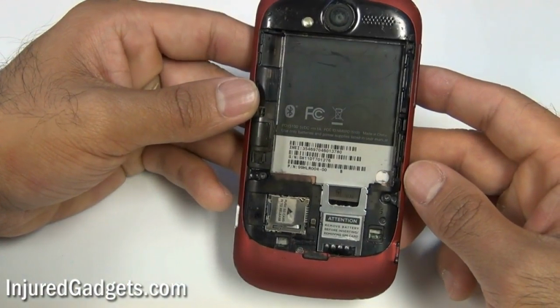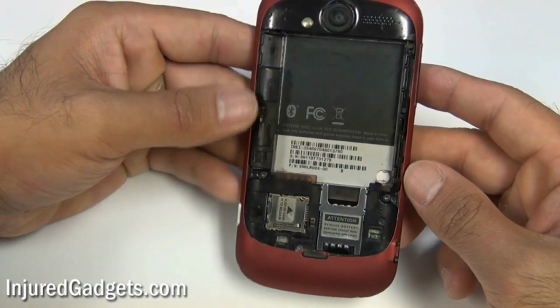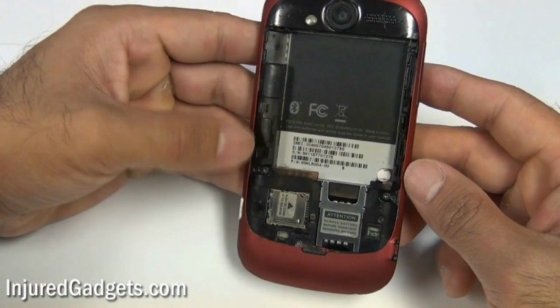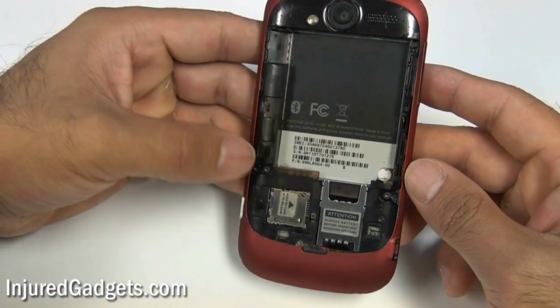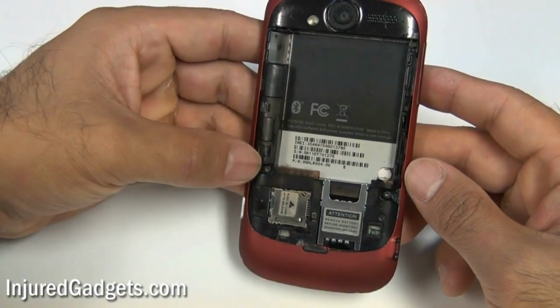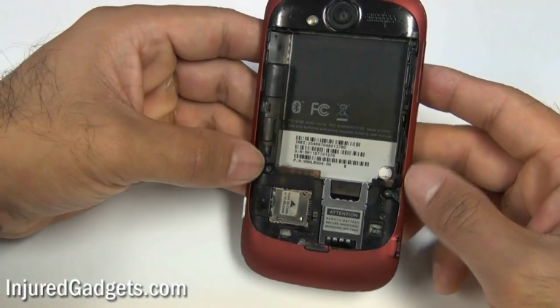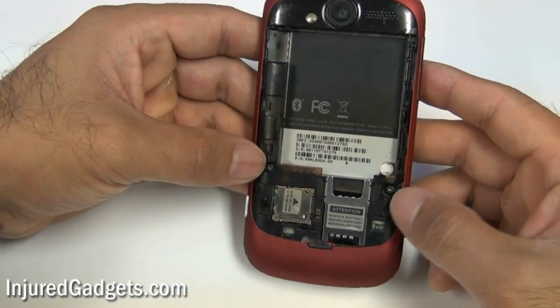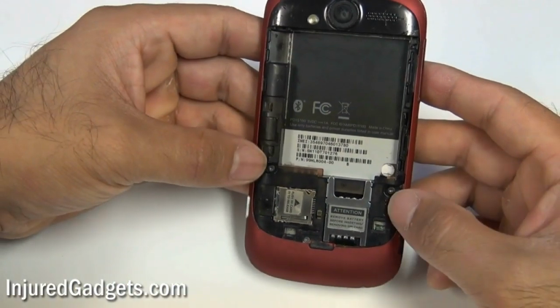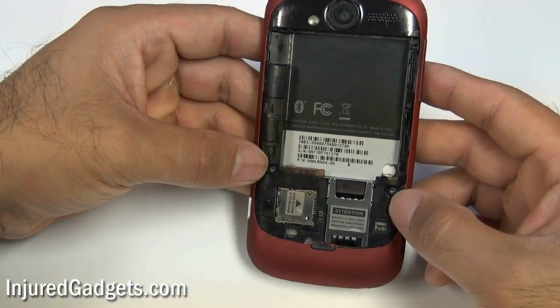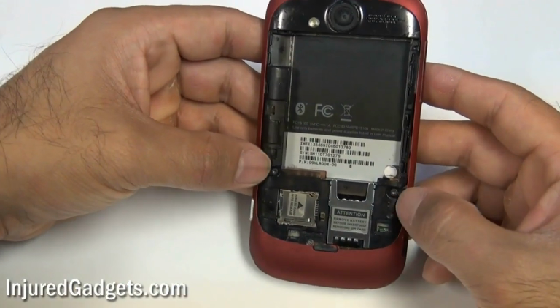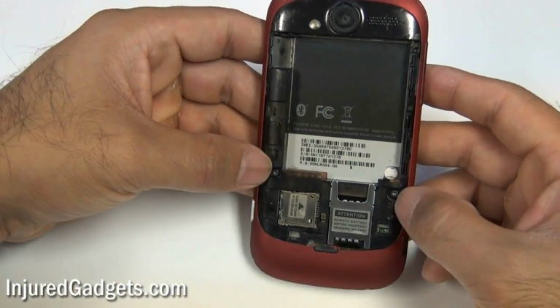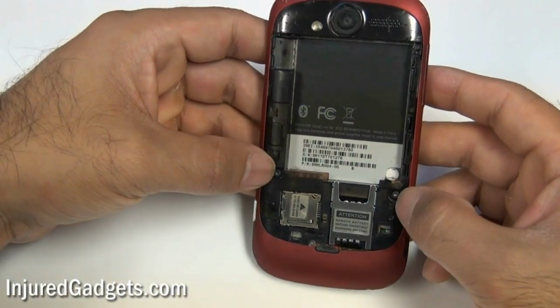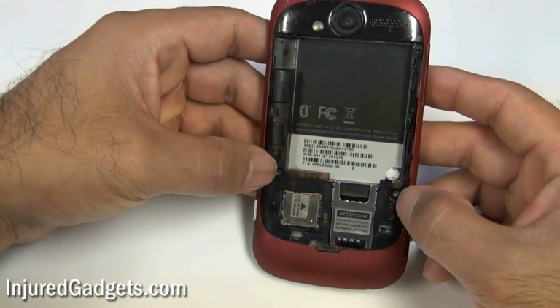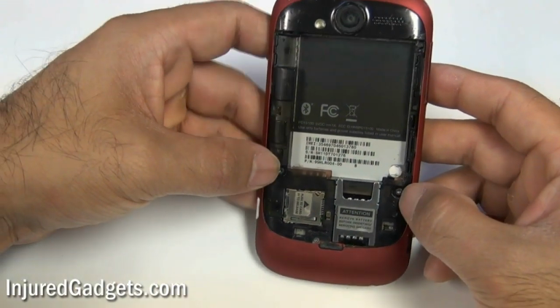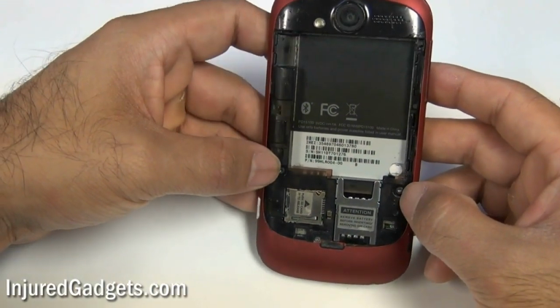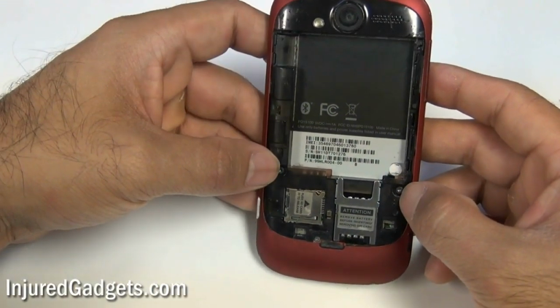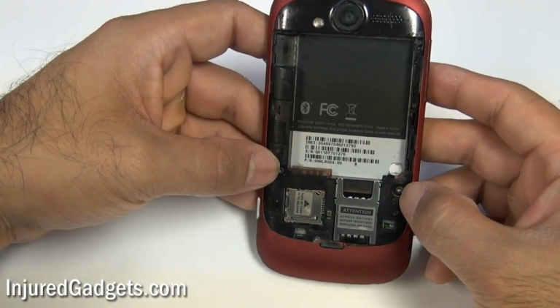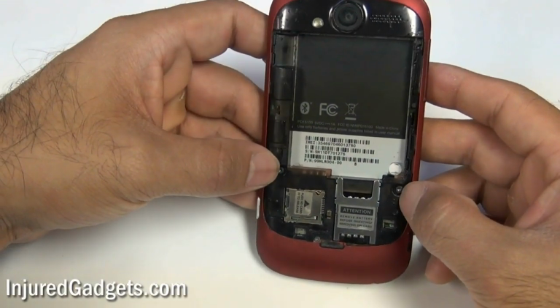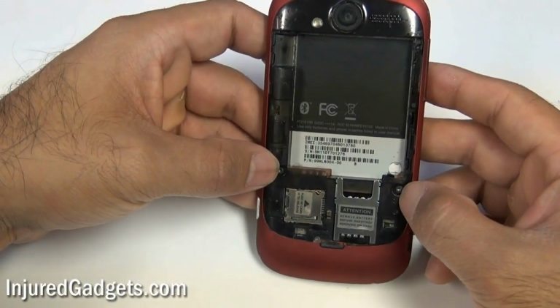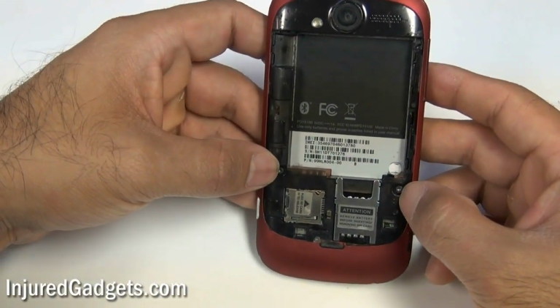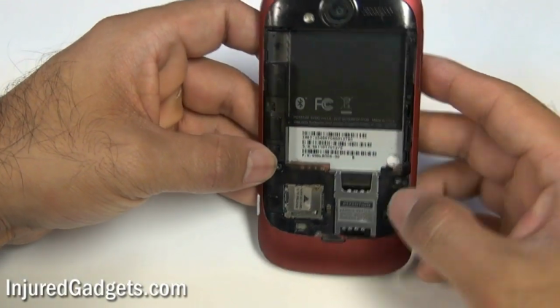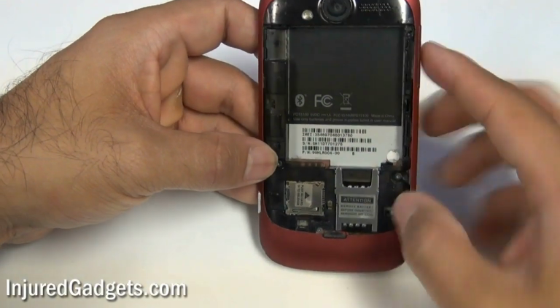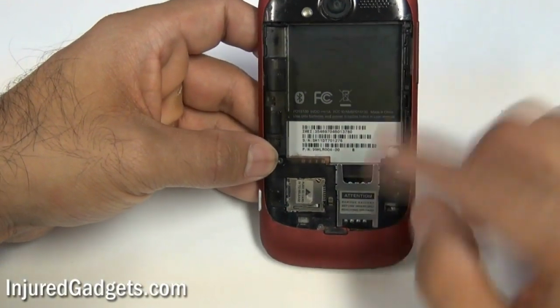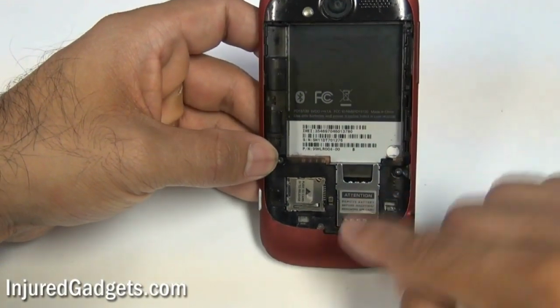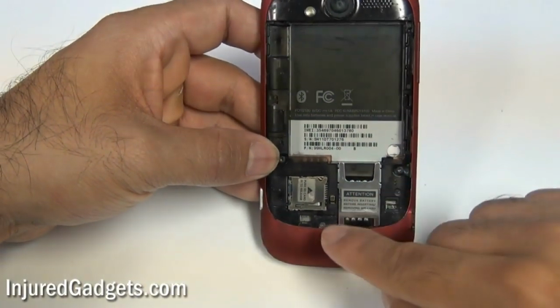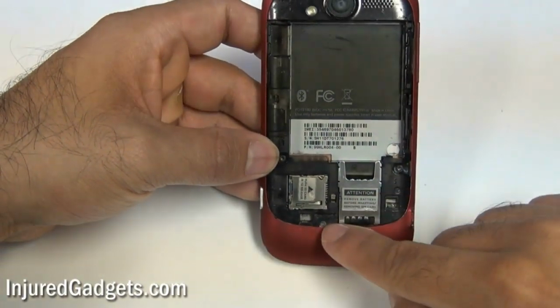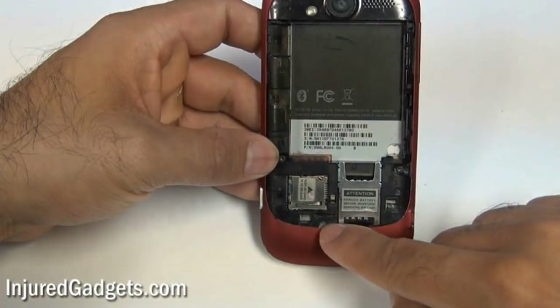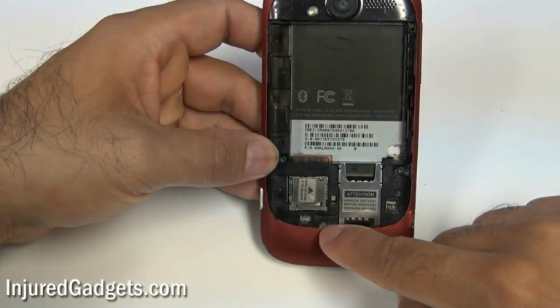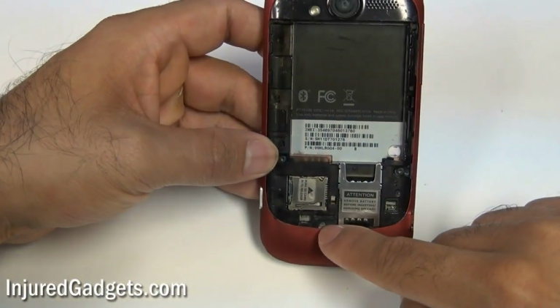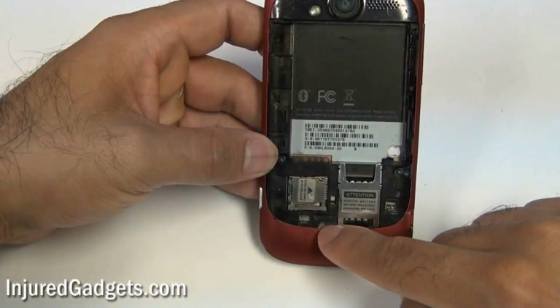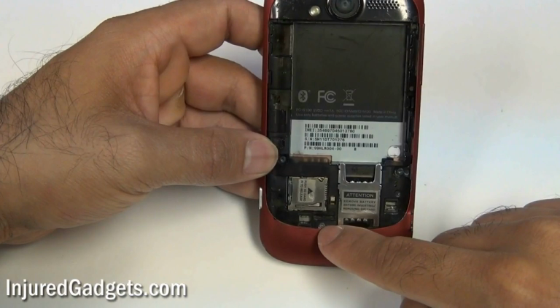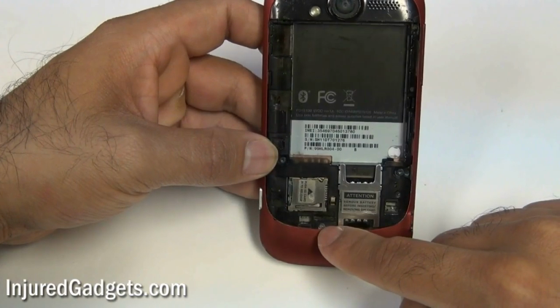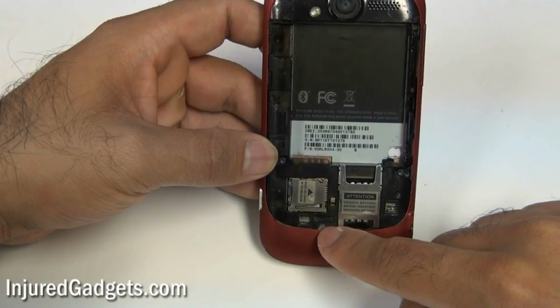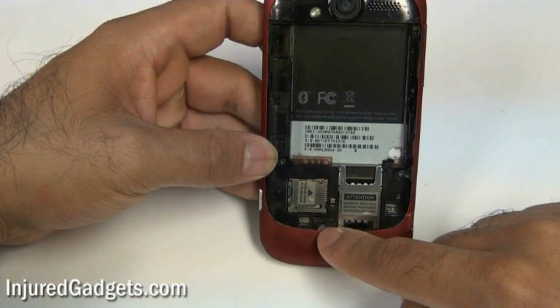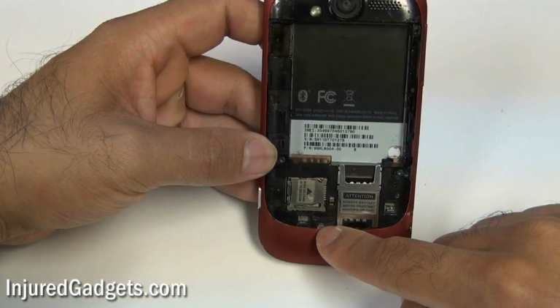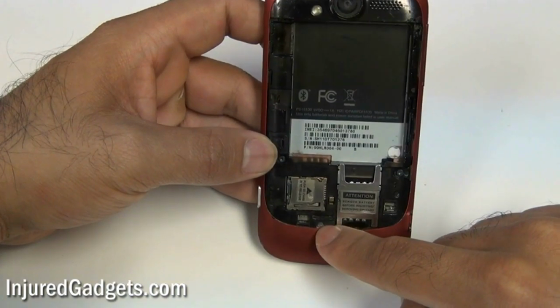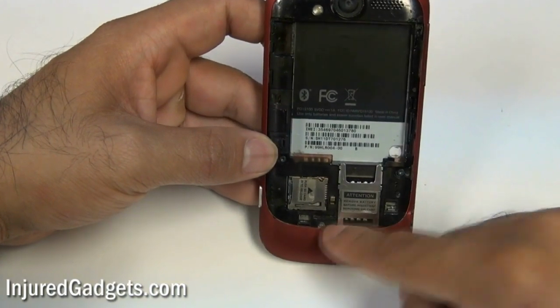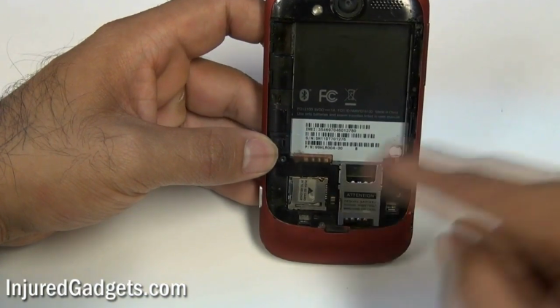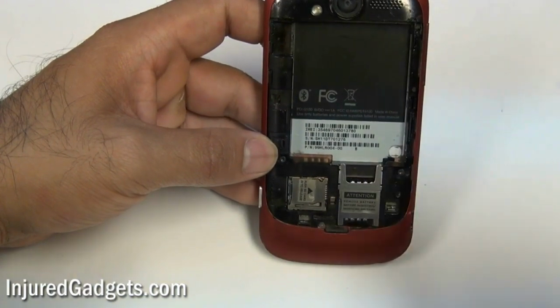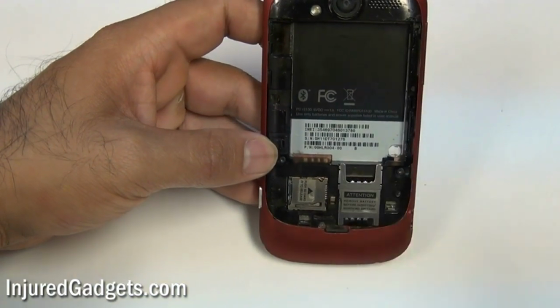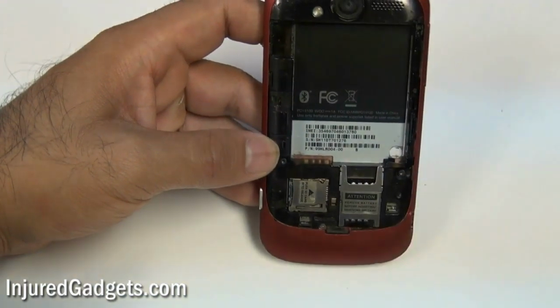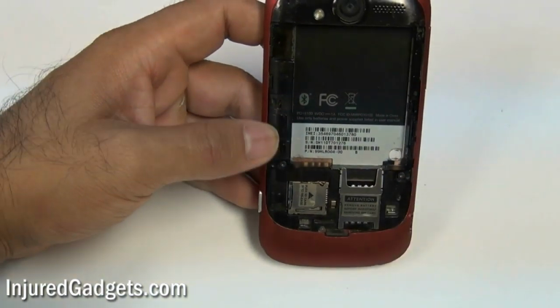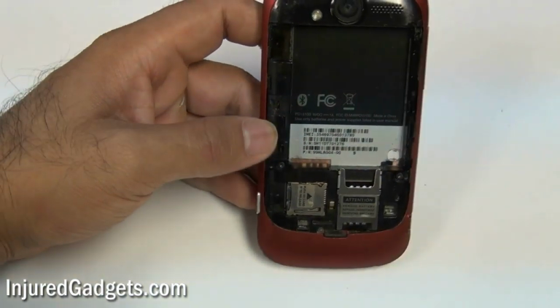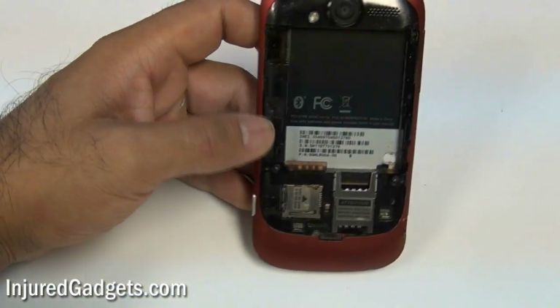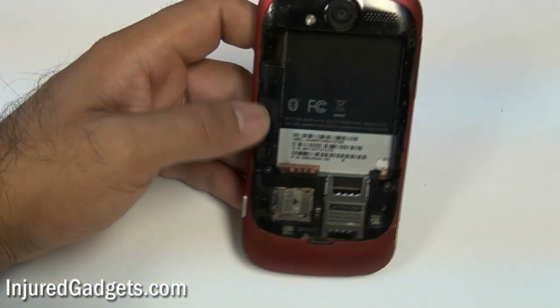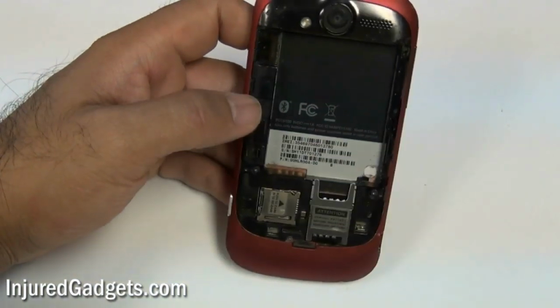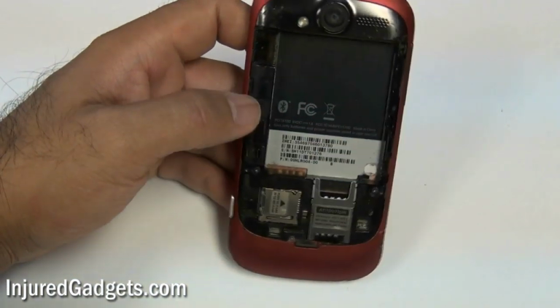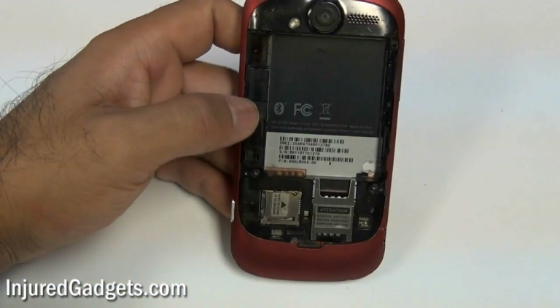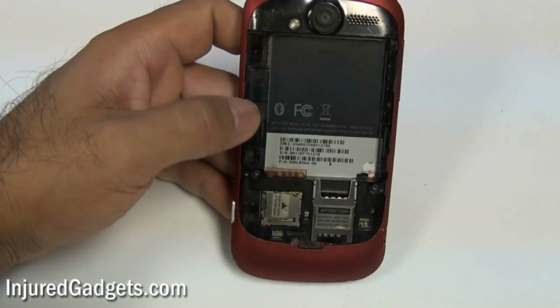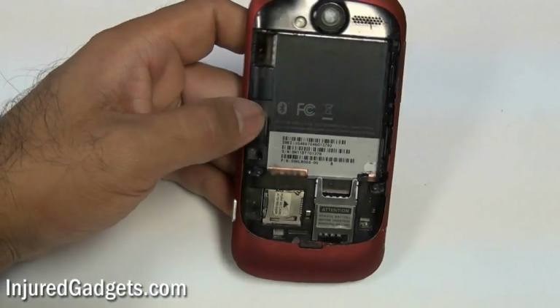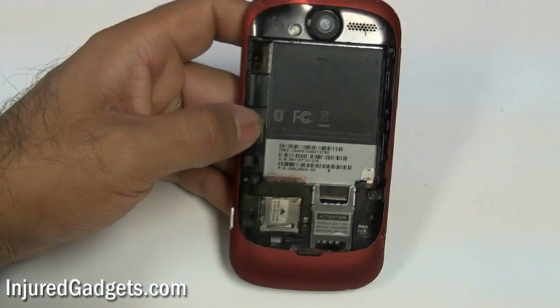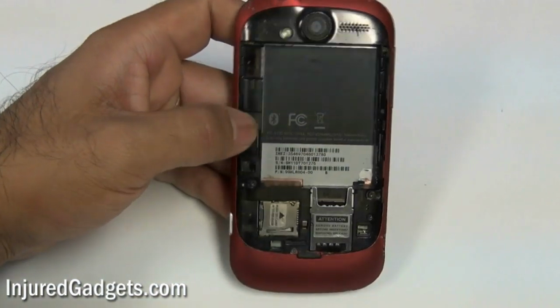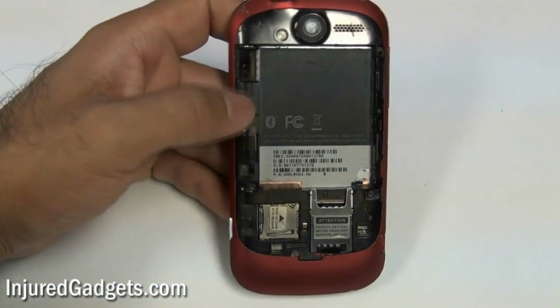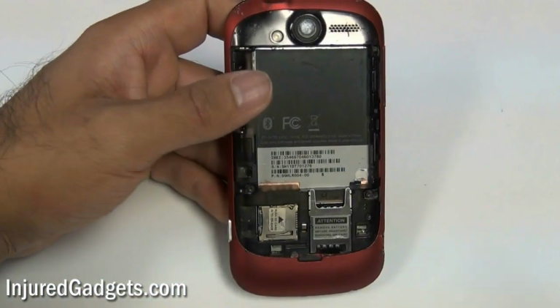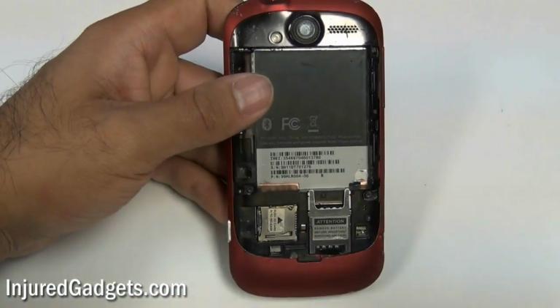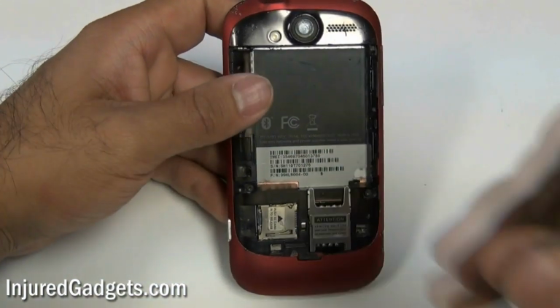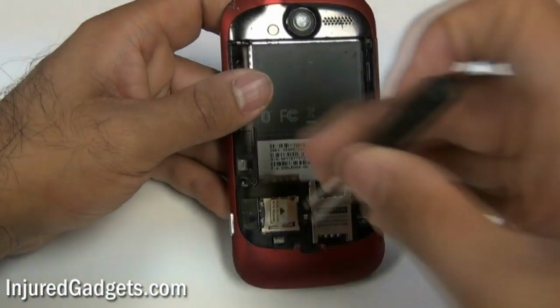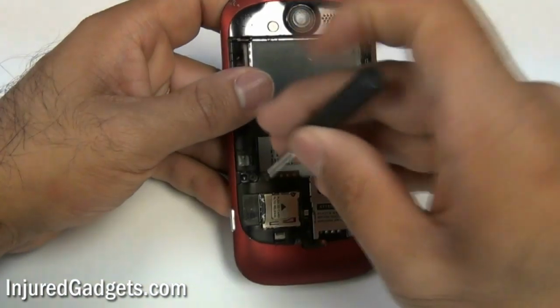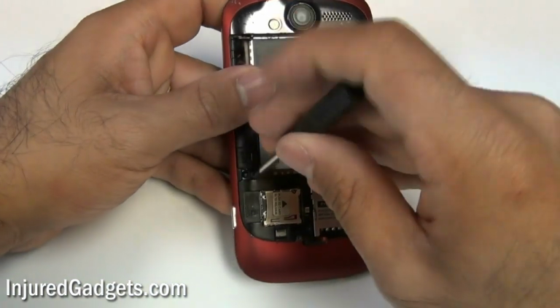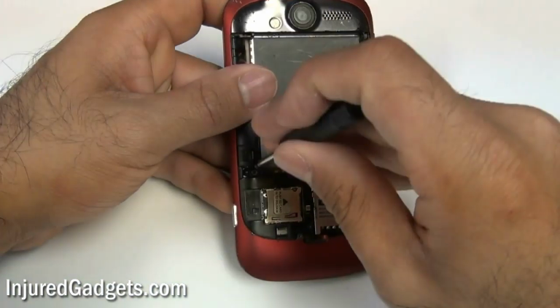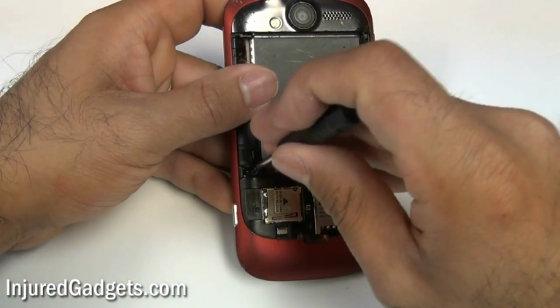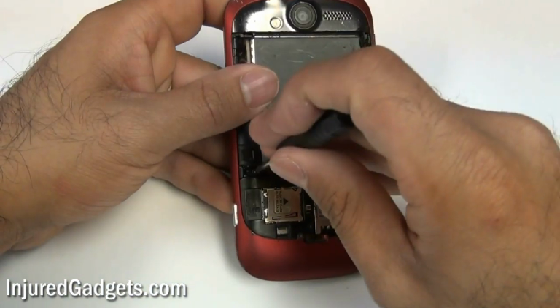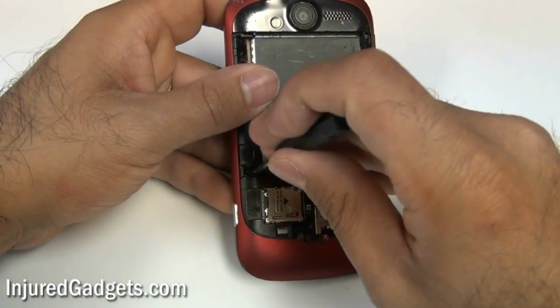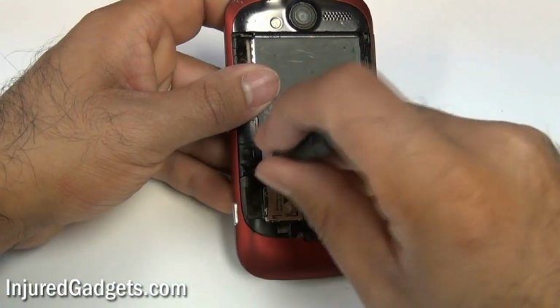The next thing you are going to want to do is remove these two screws shown, as well as the middle third screw at the bottom of the phone.